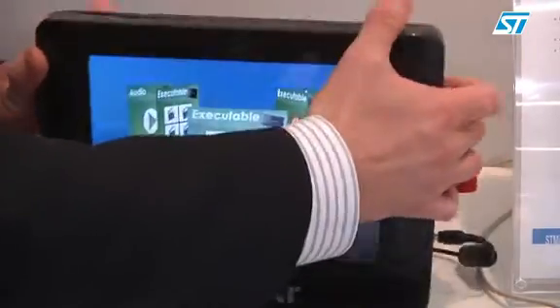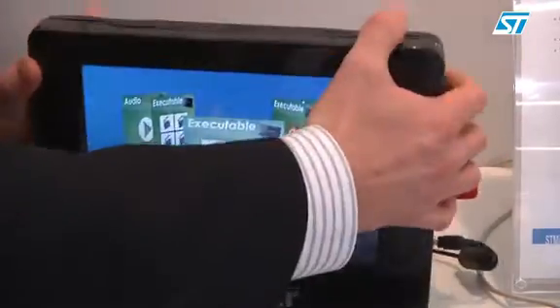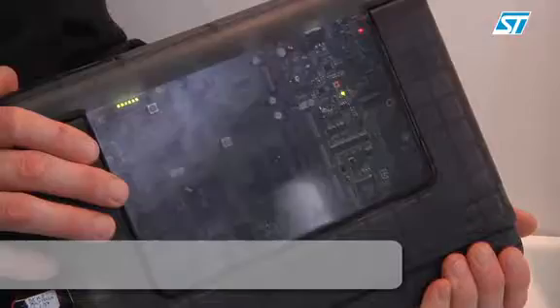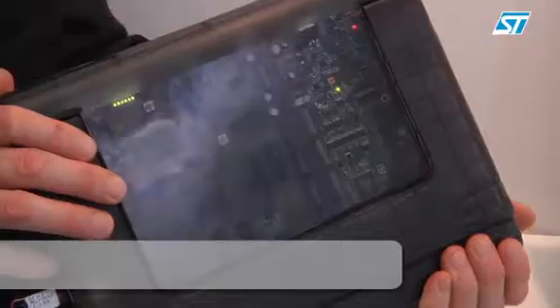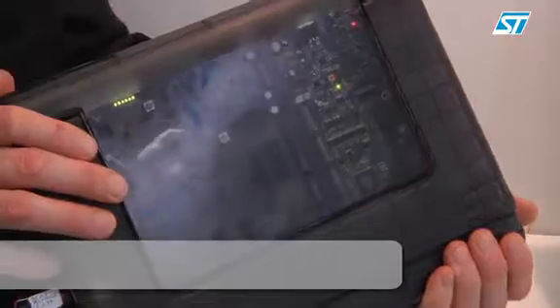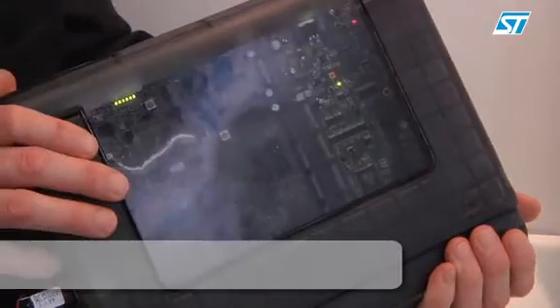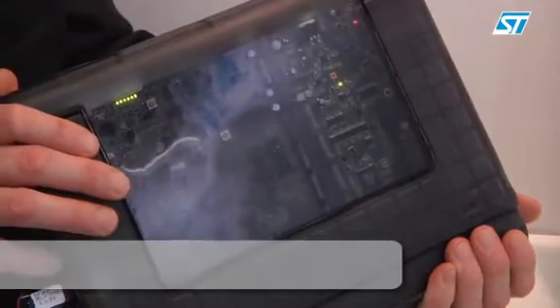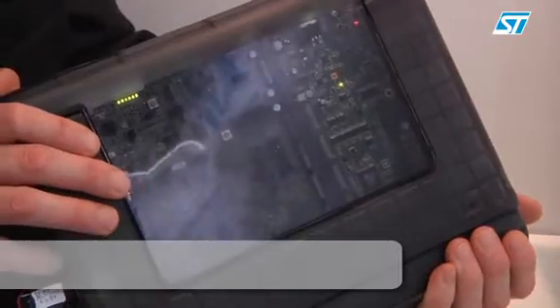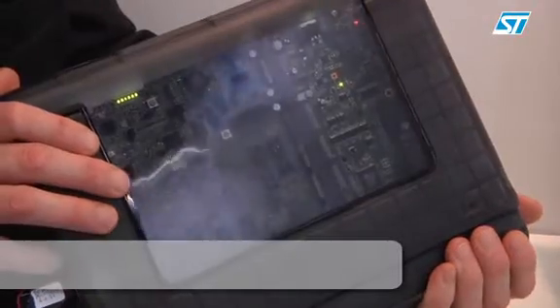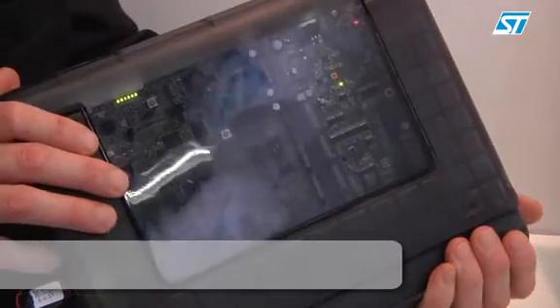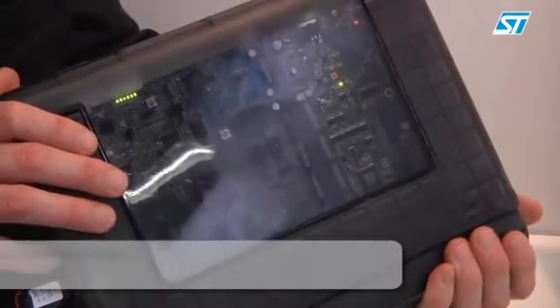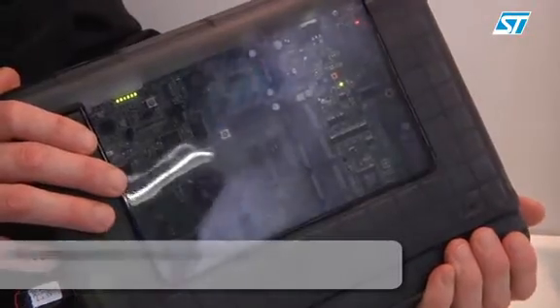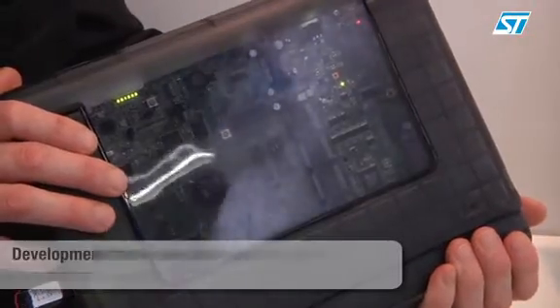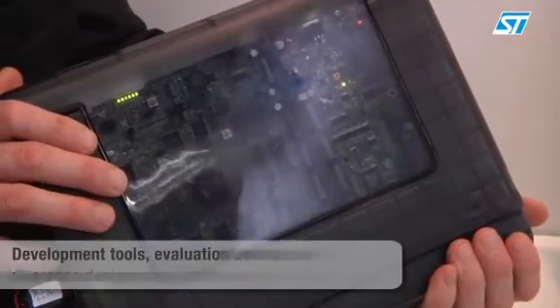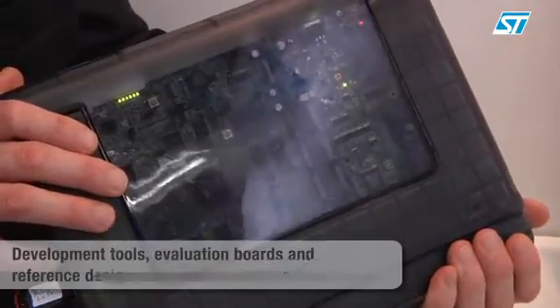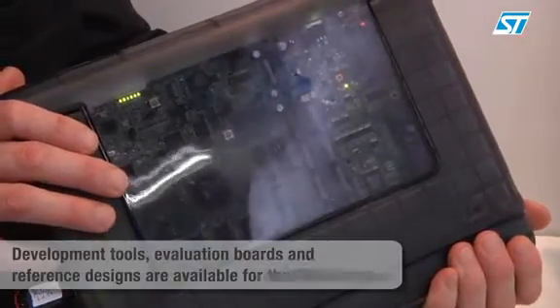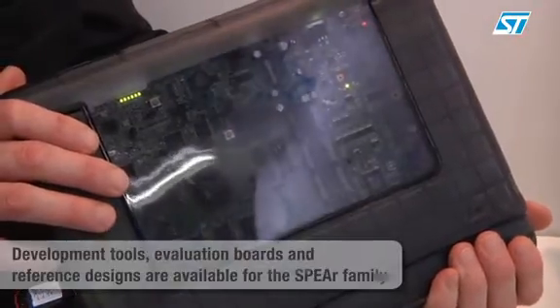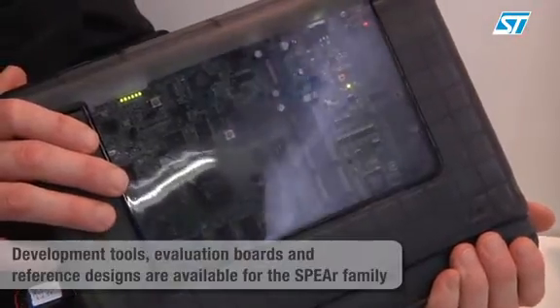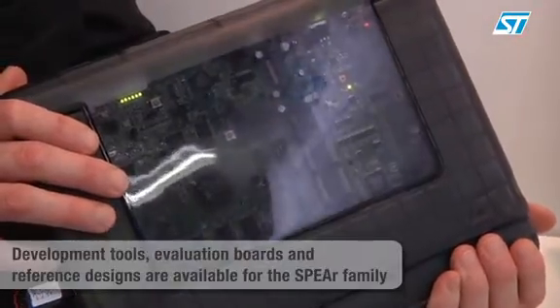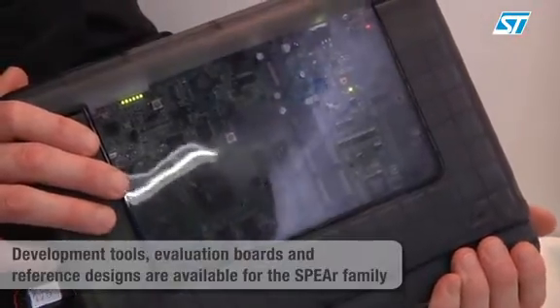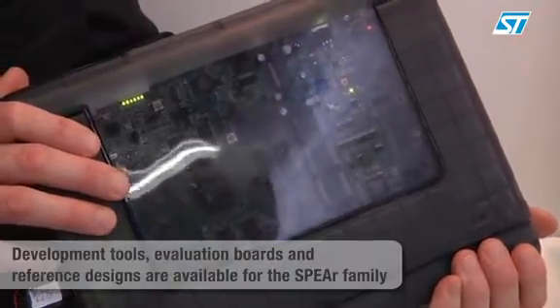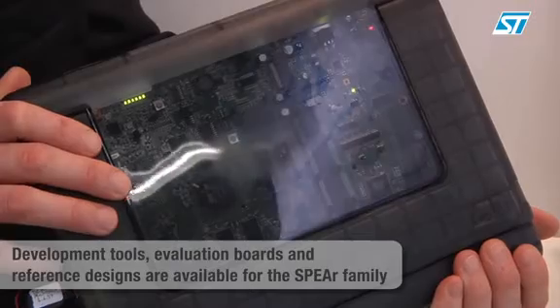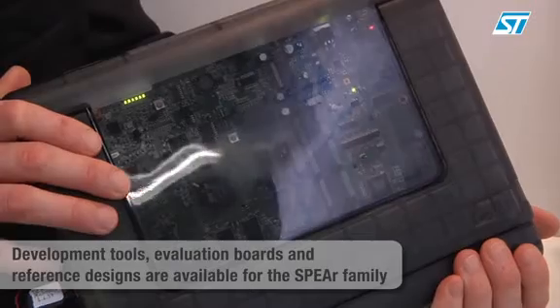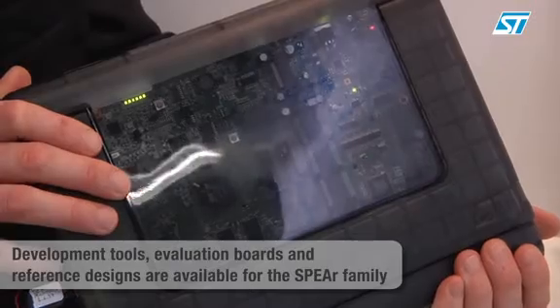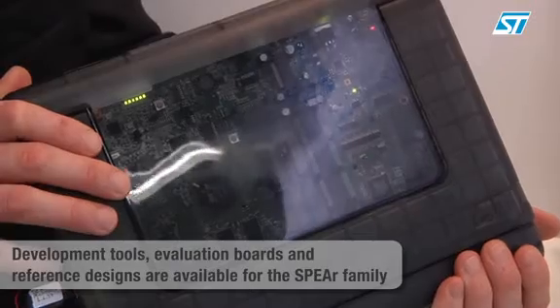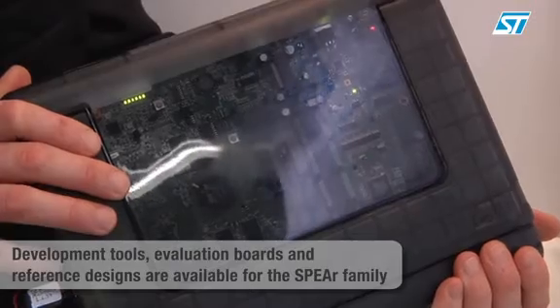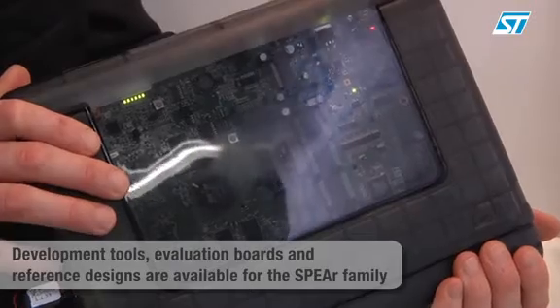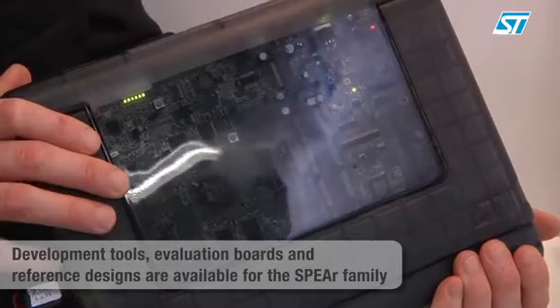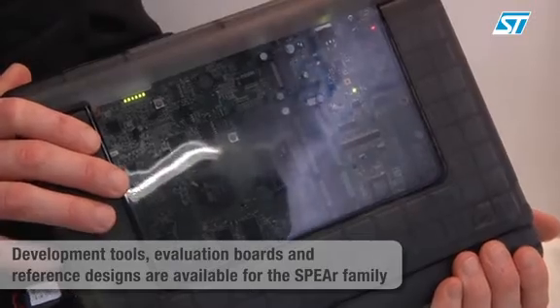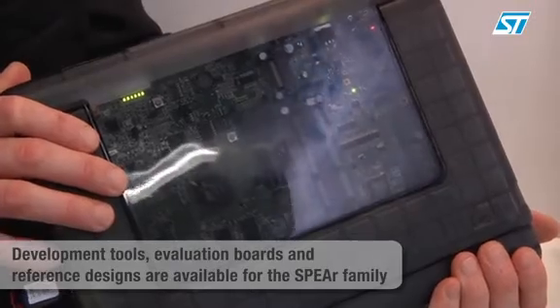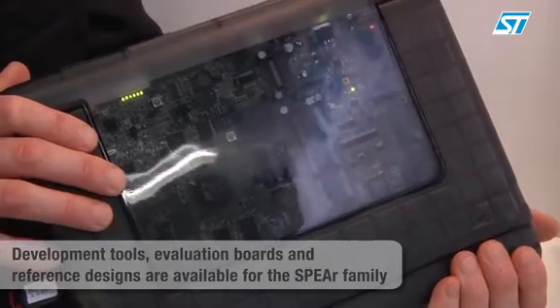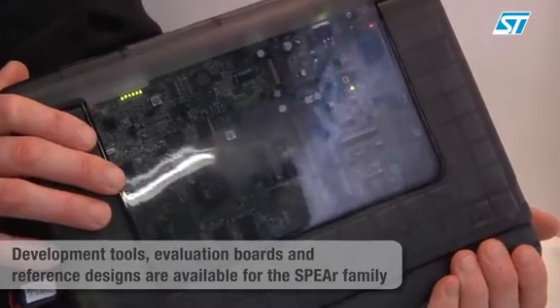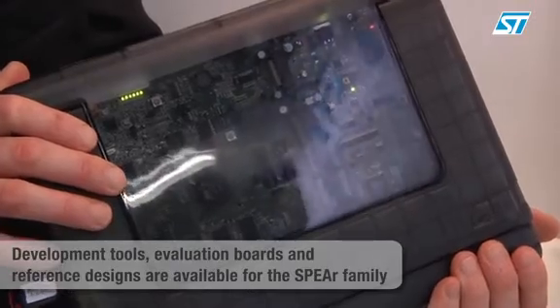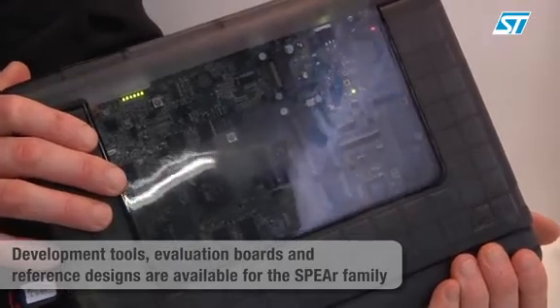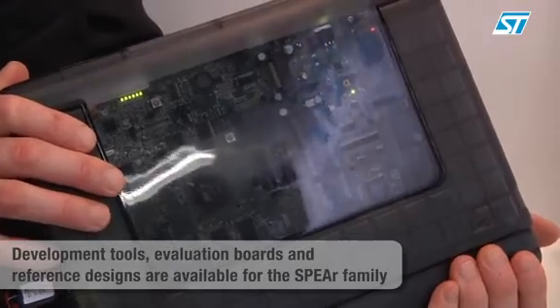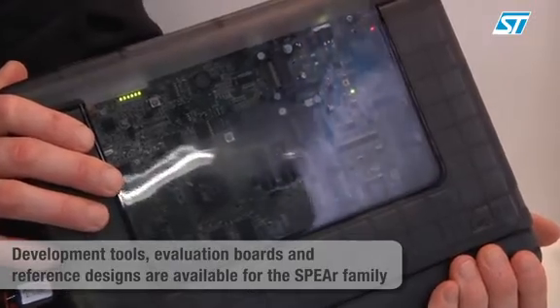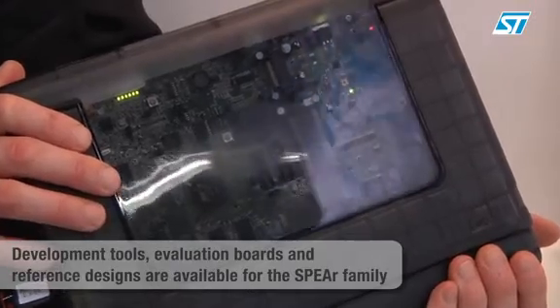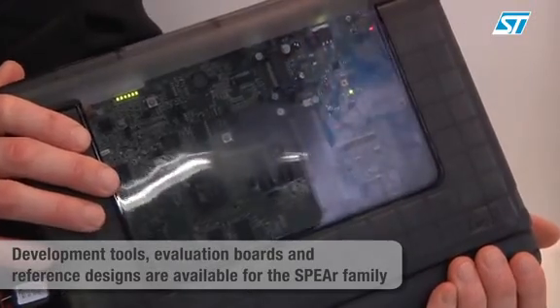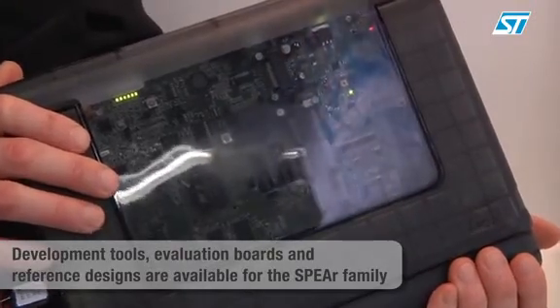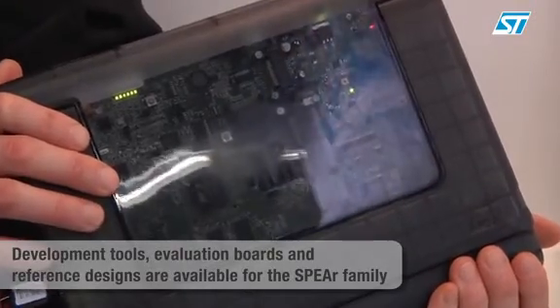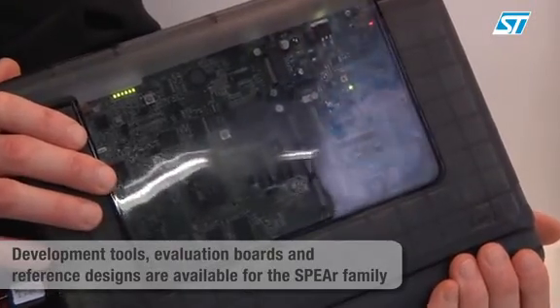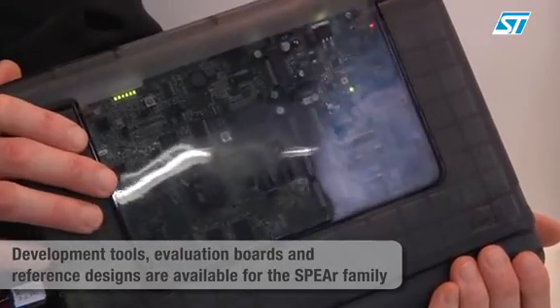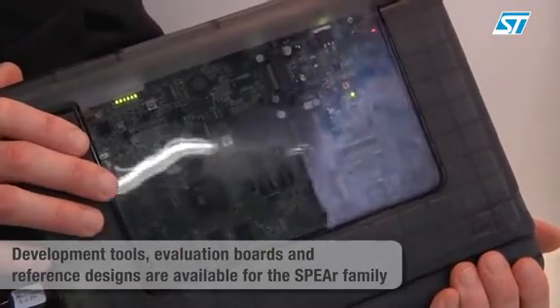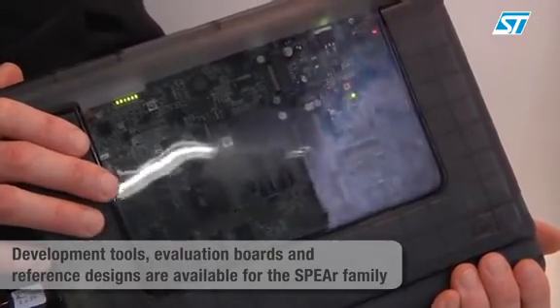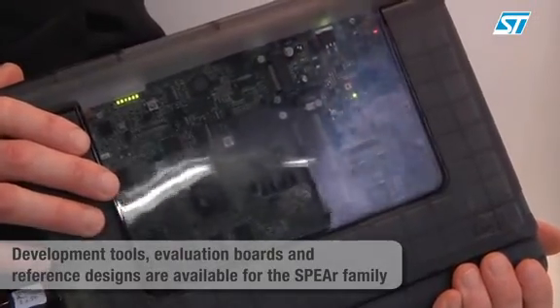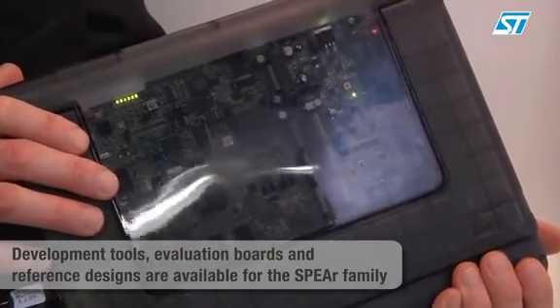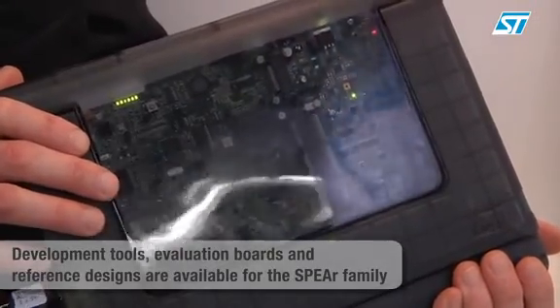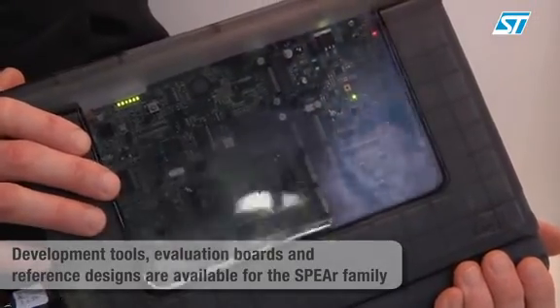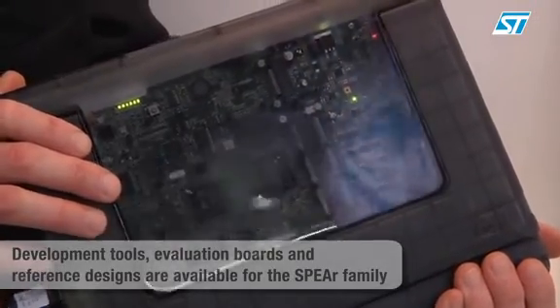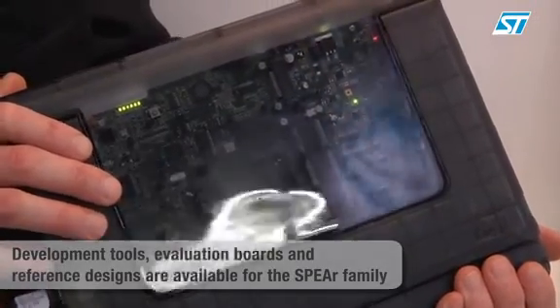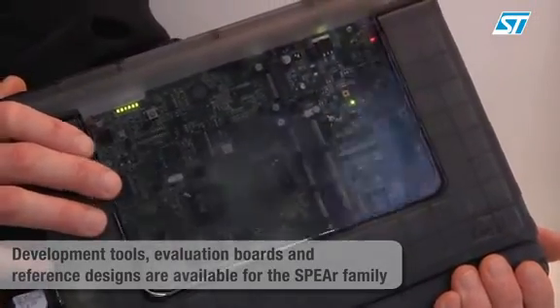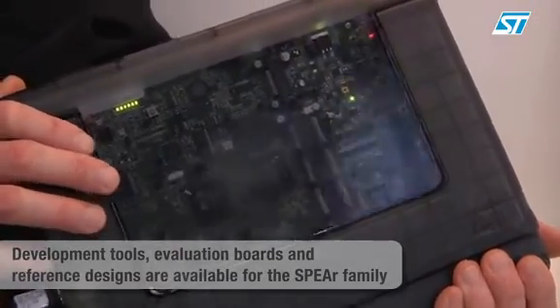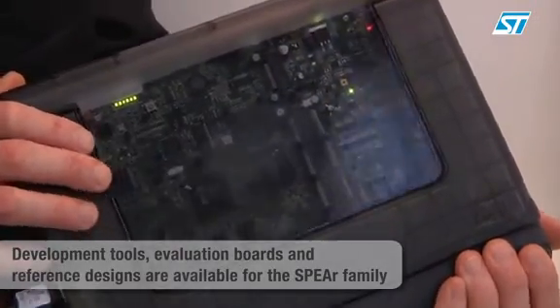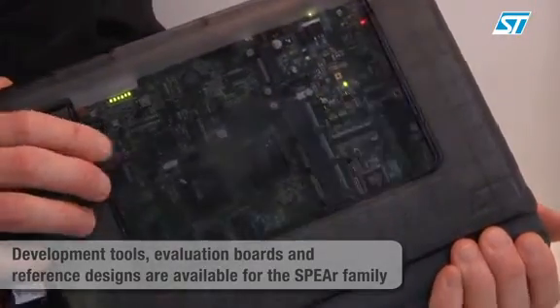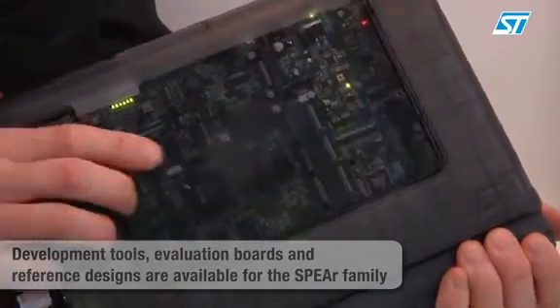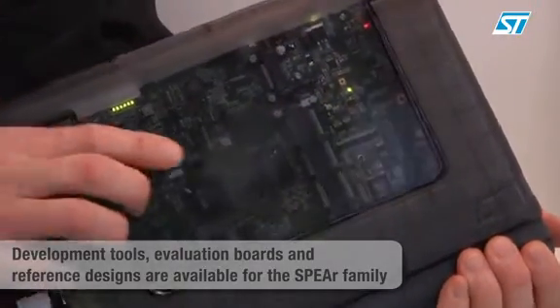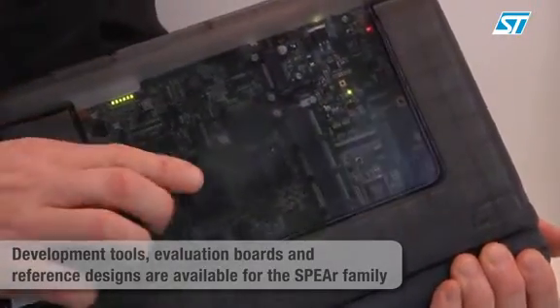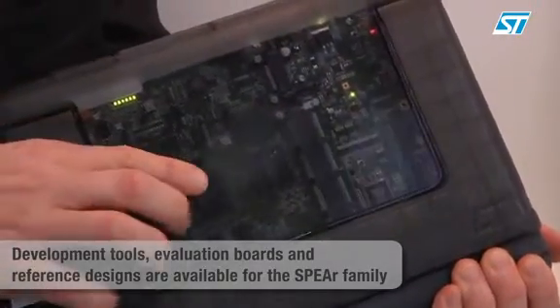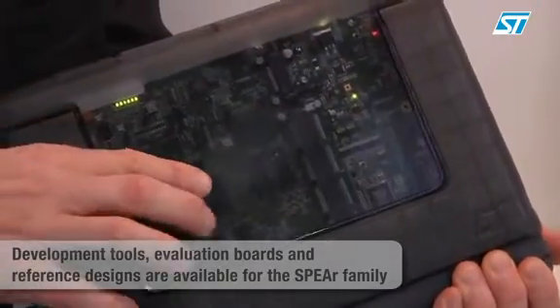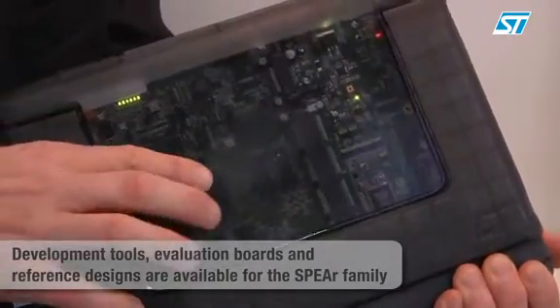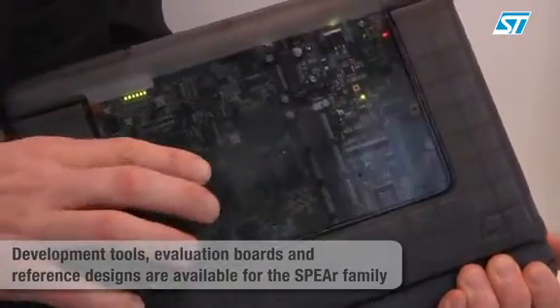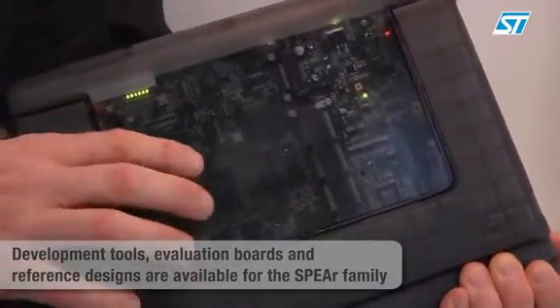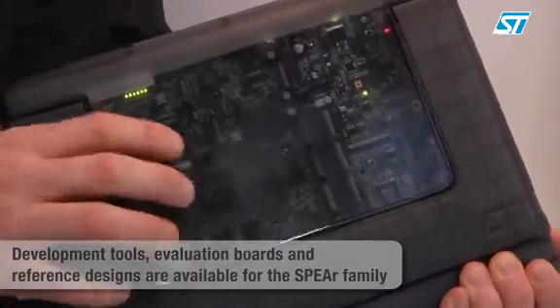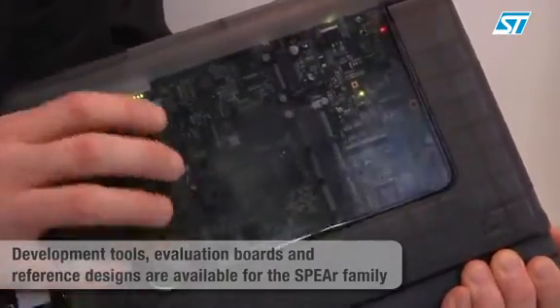This is the CPU board that has been designed including our SPEAR device.